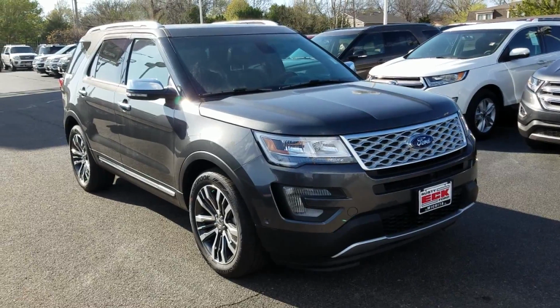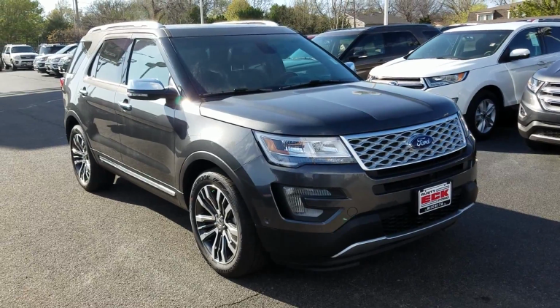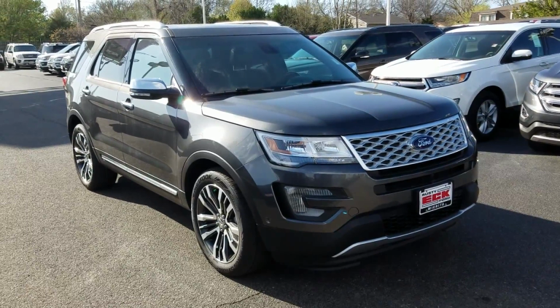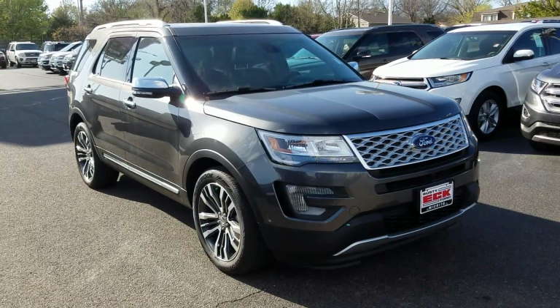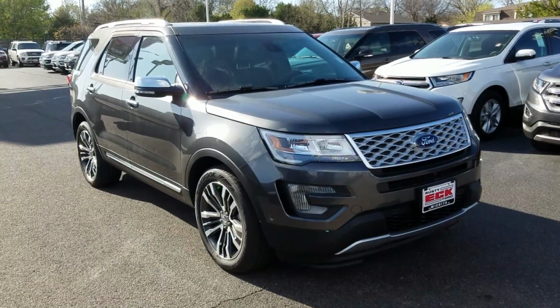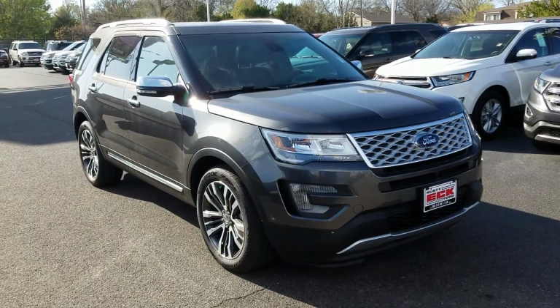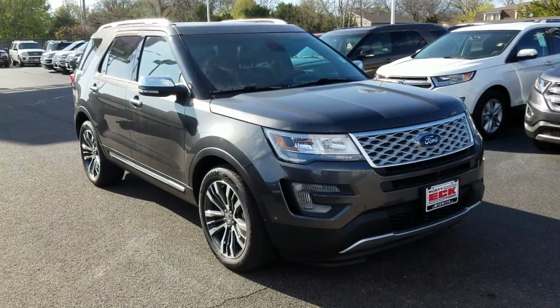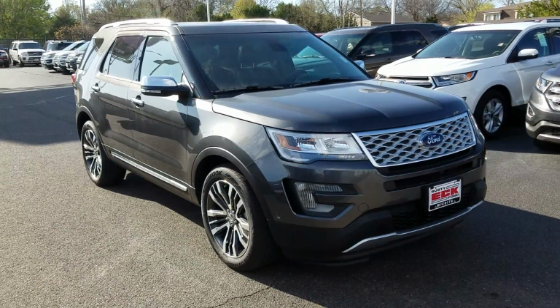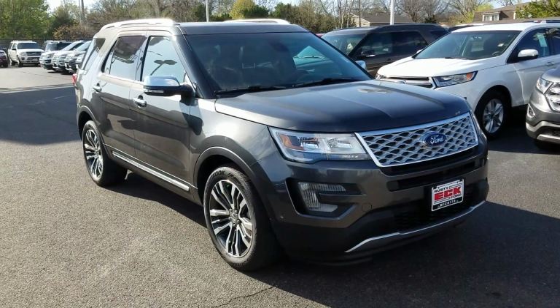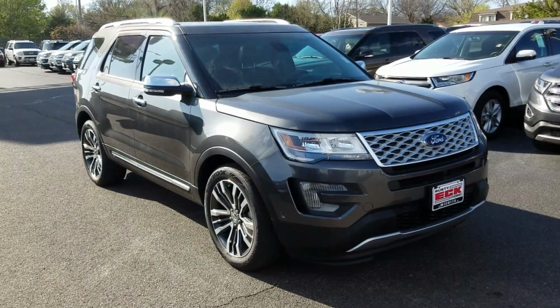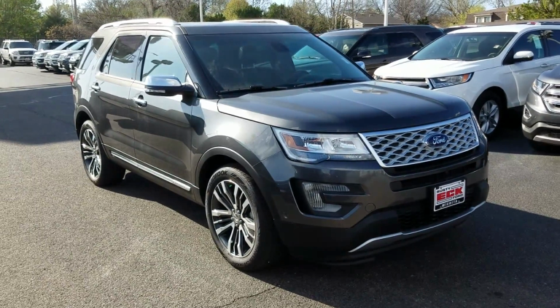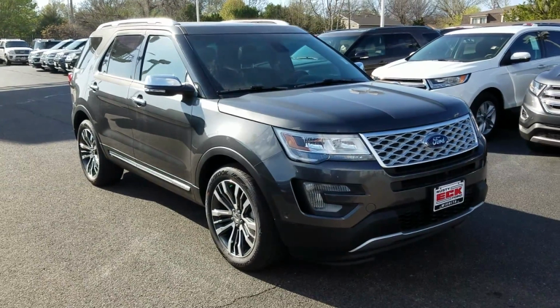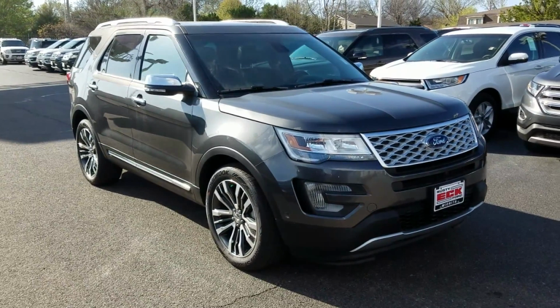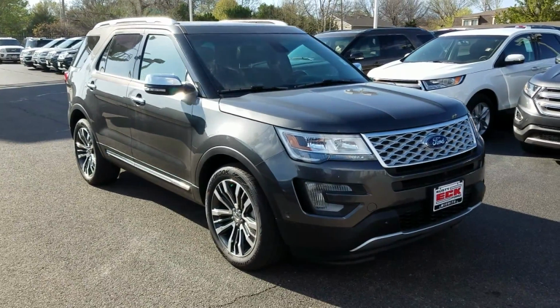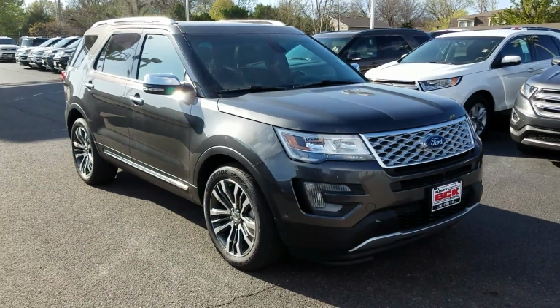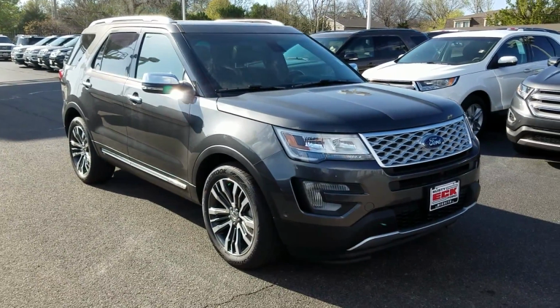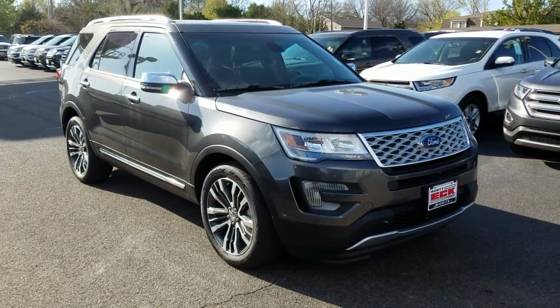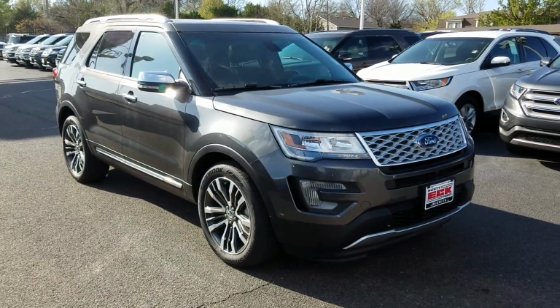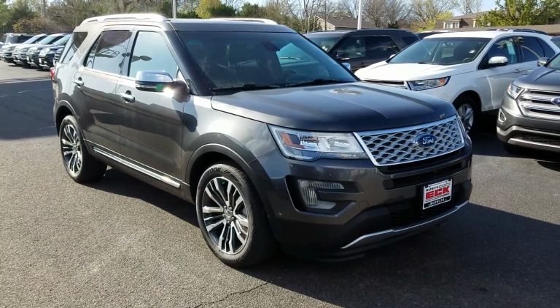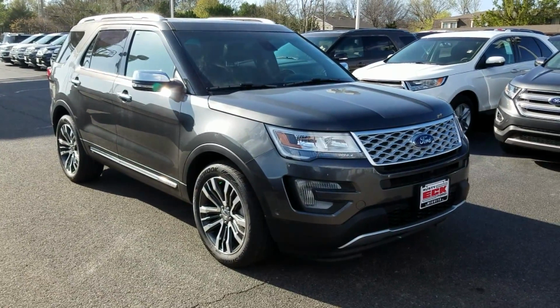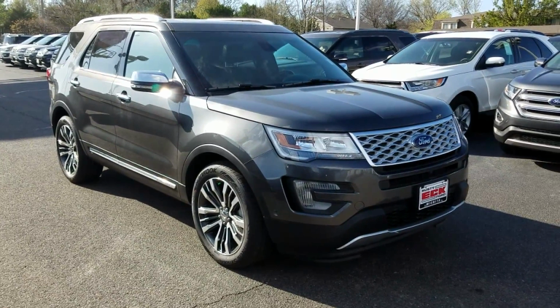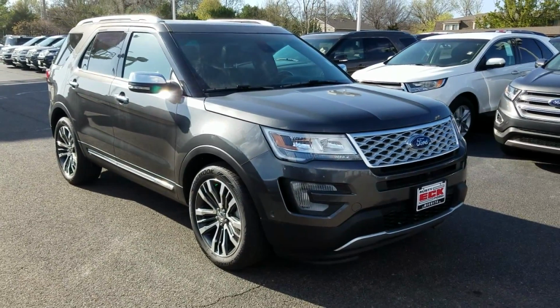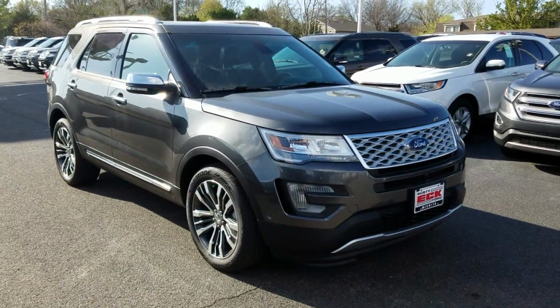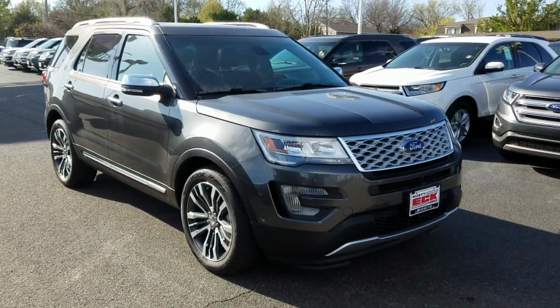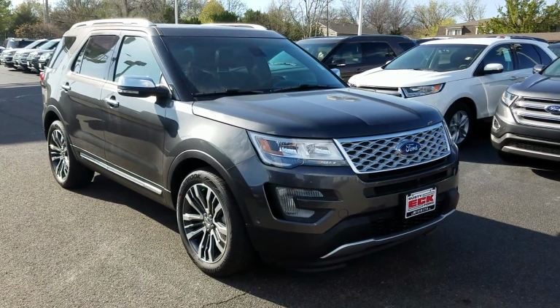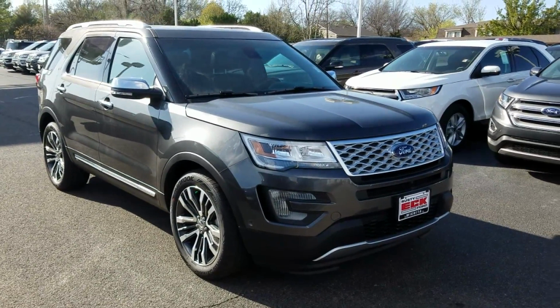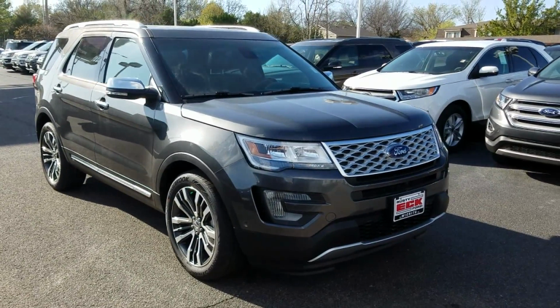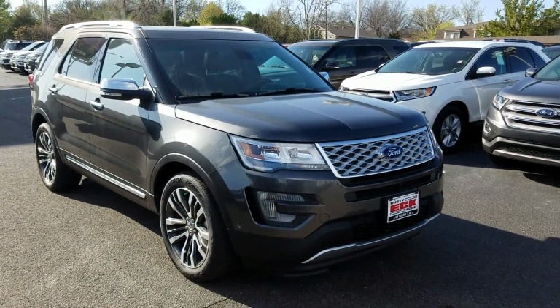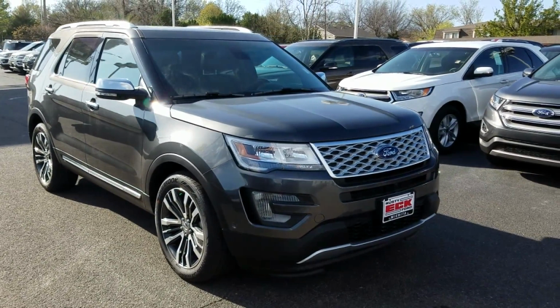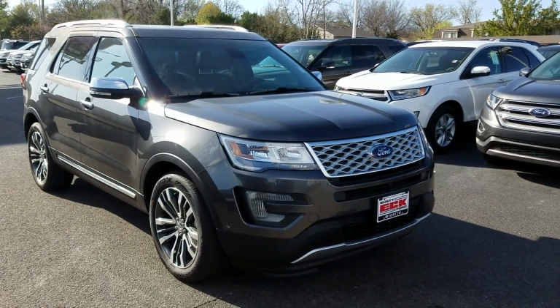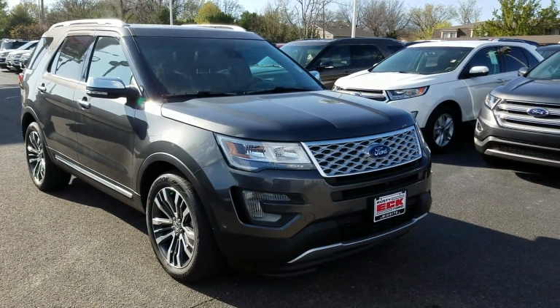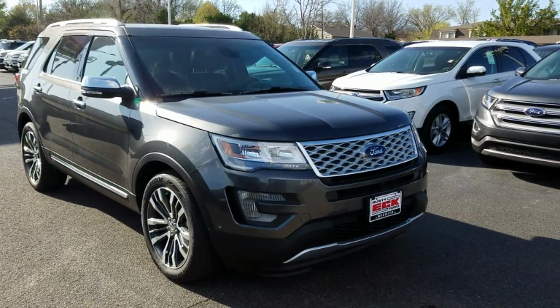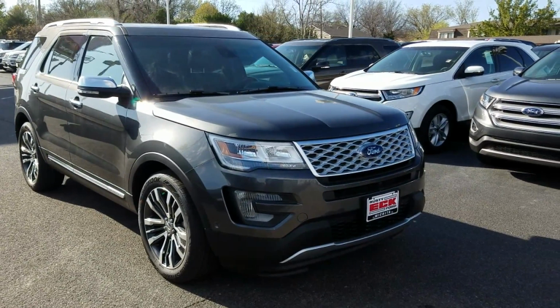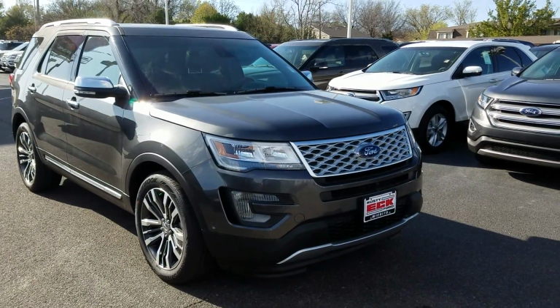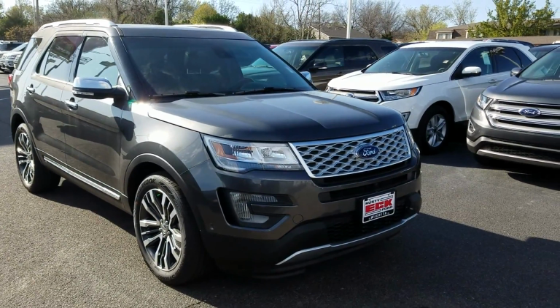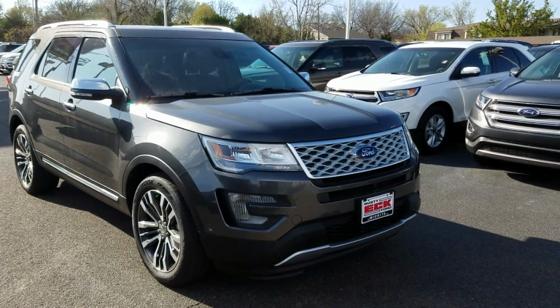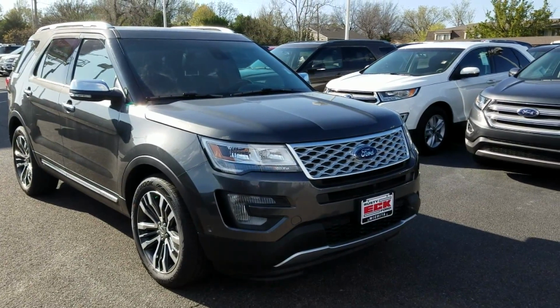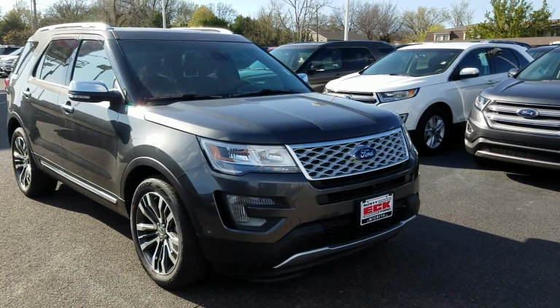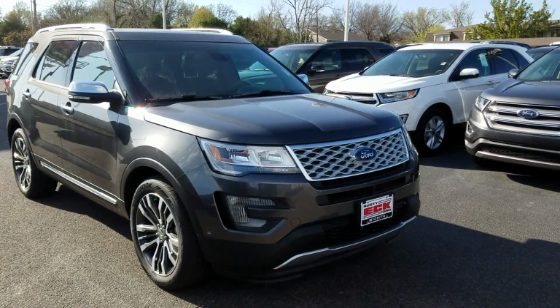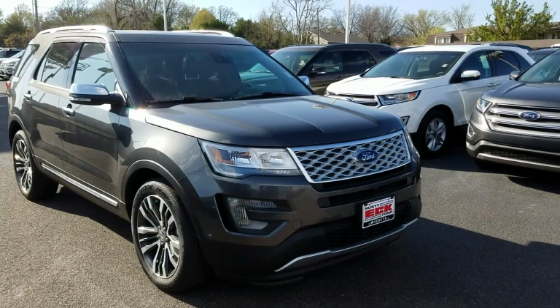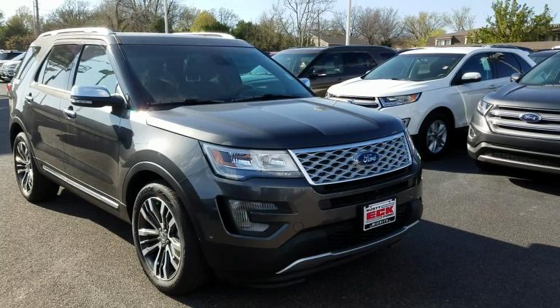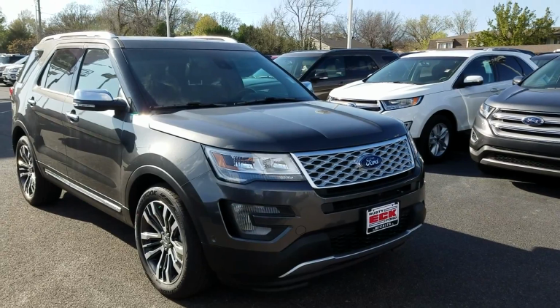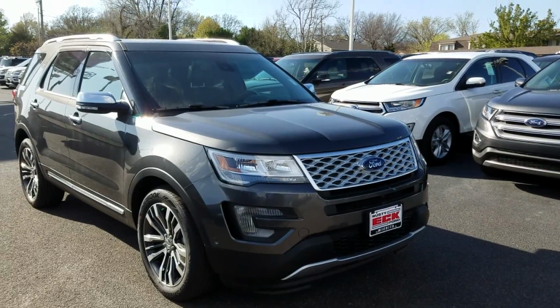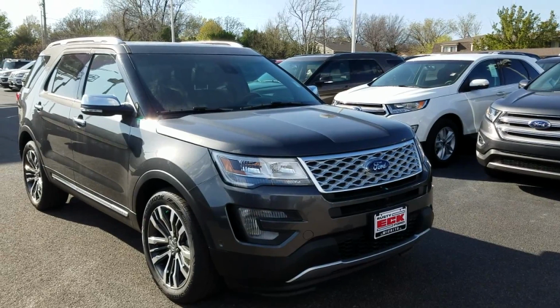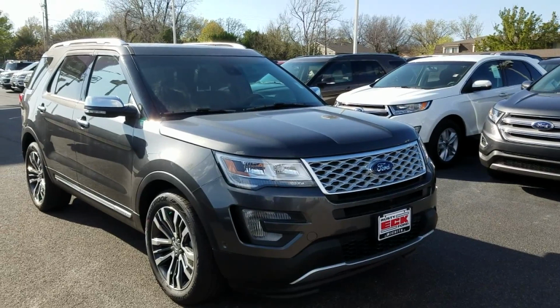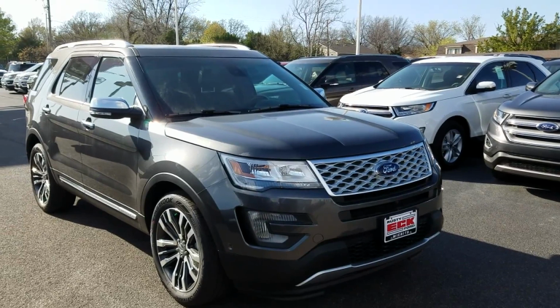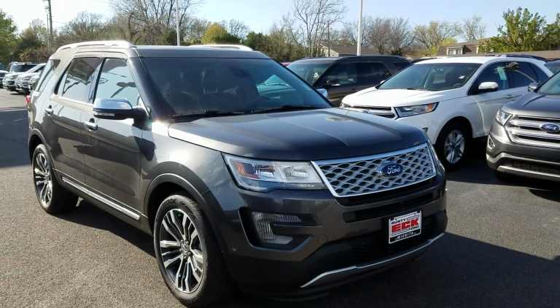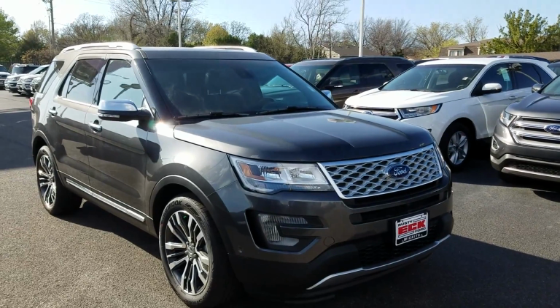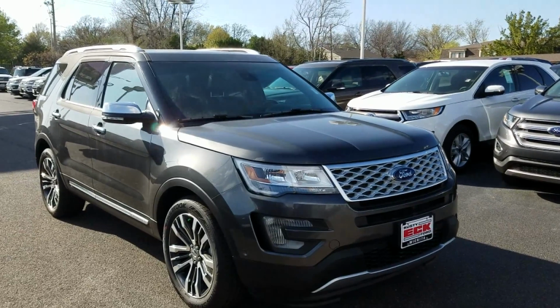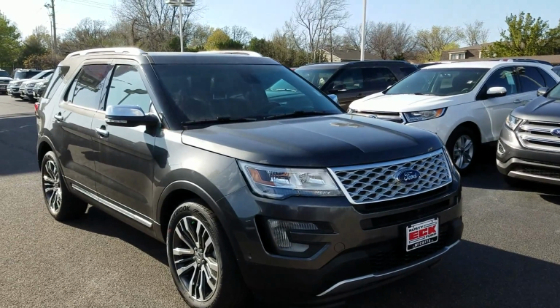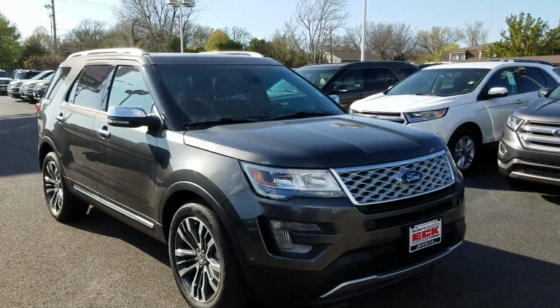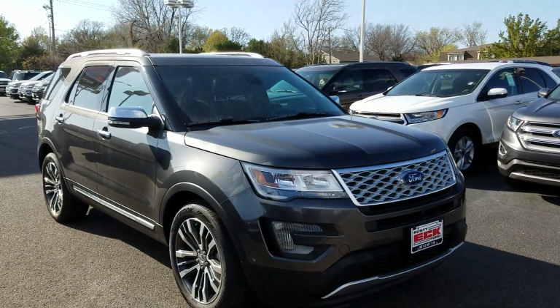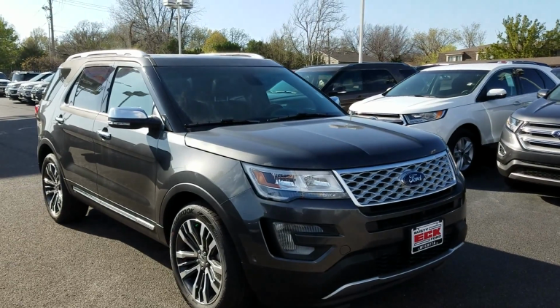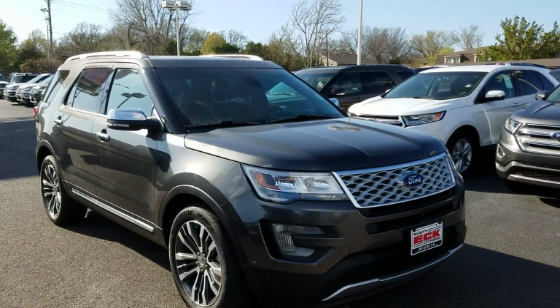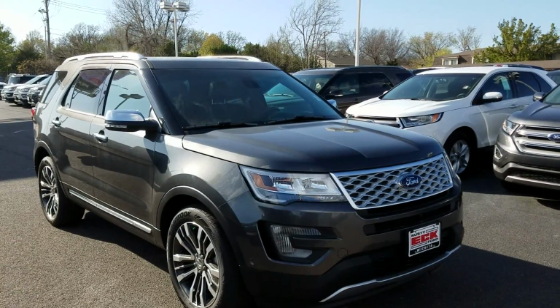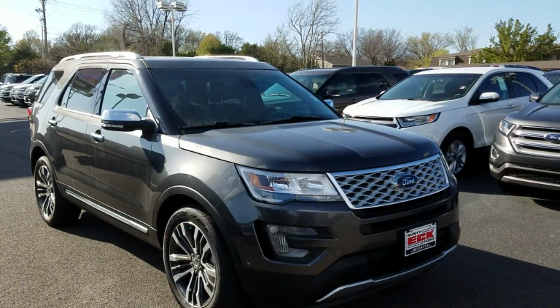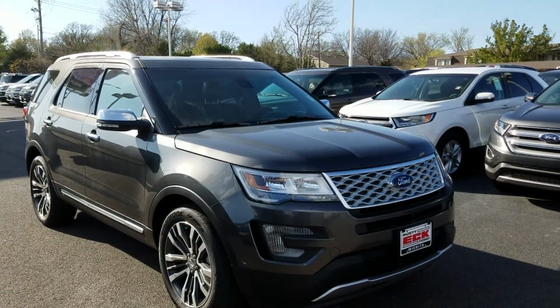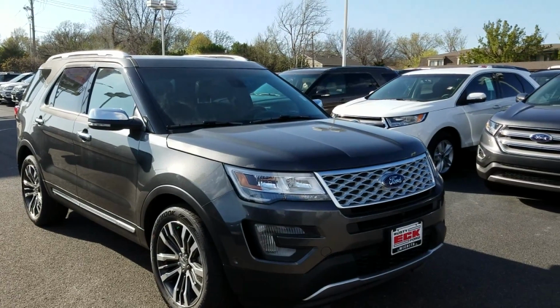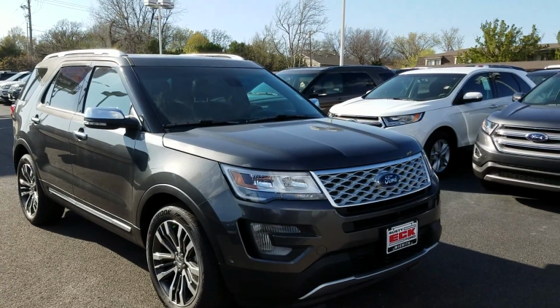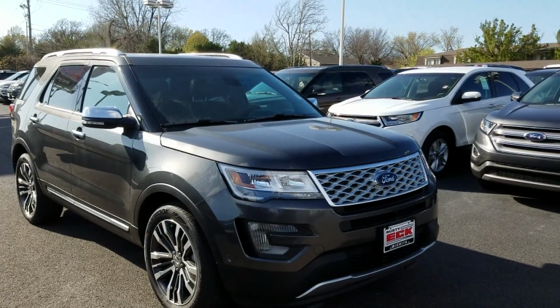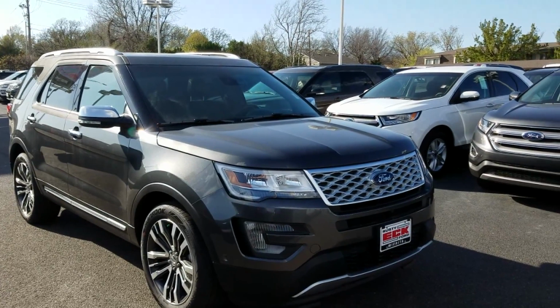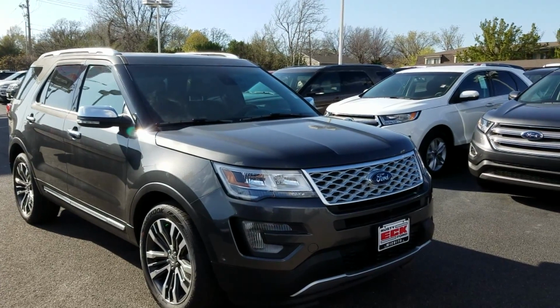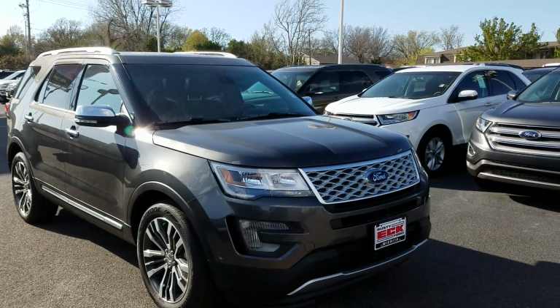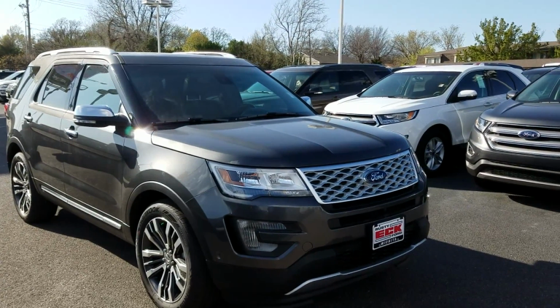Hey there, it's Michael Clark at Rusty Eckford. I want to give you a quick little walk around of one of our Platinum 2016 Explorers.